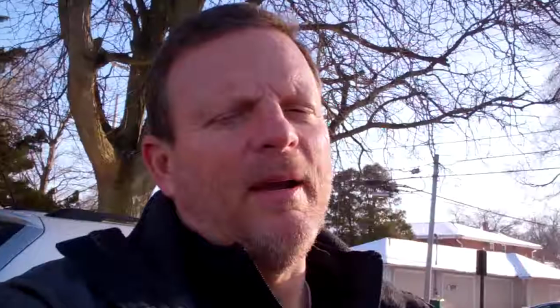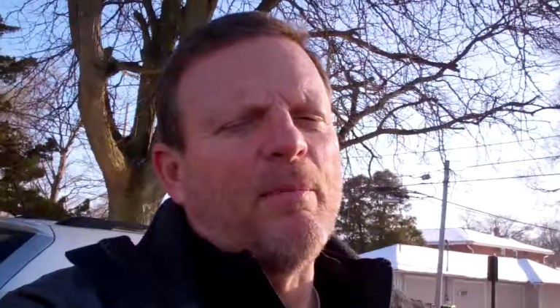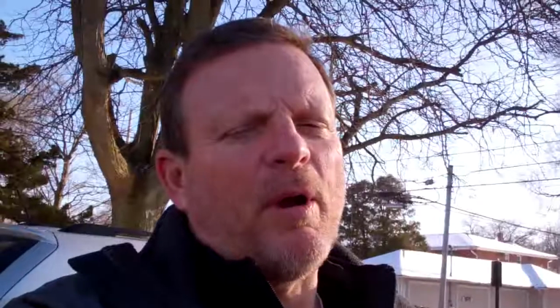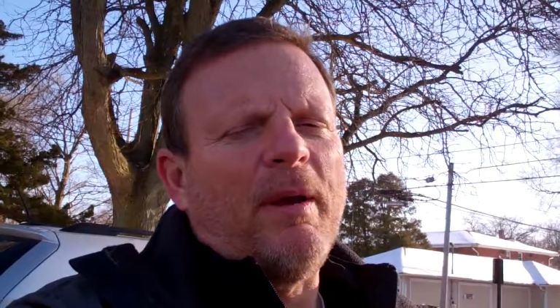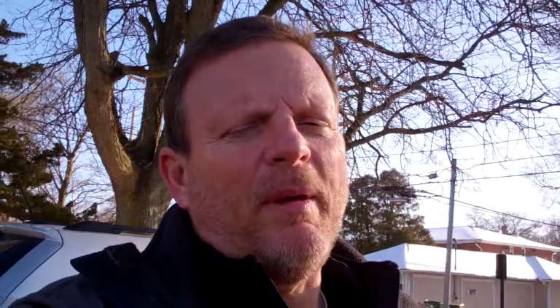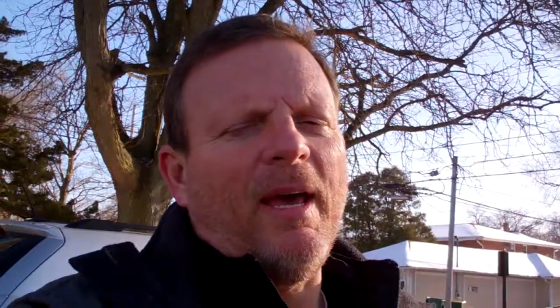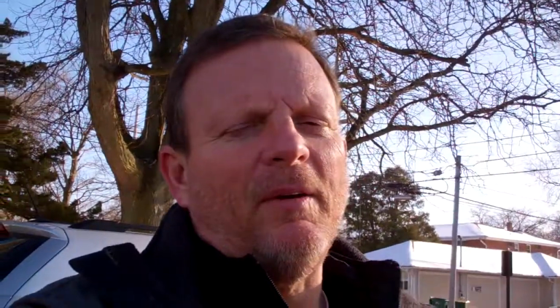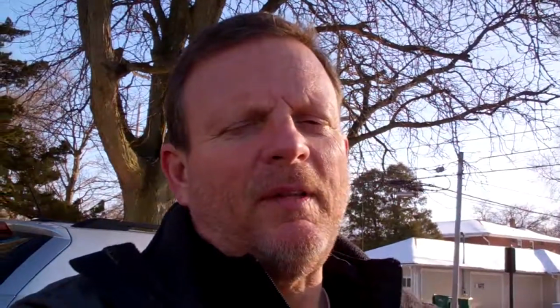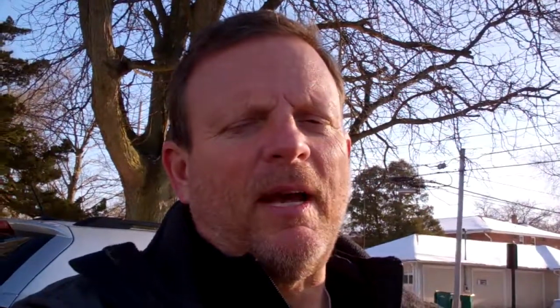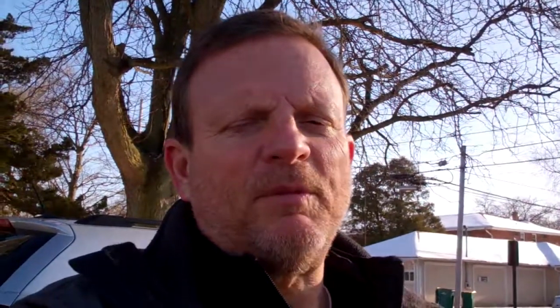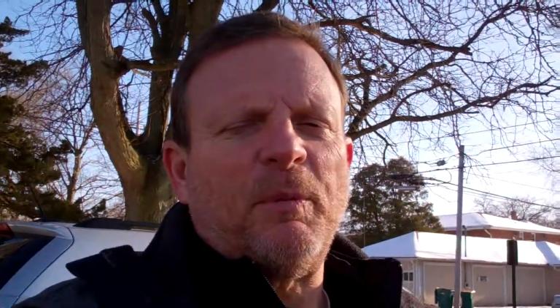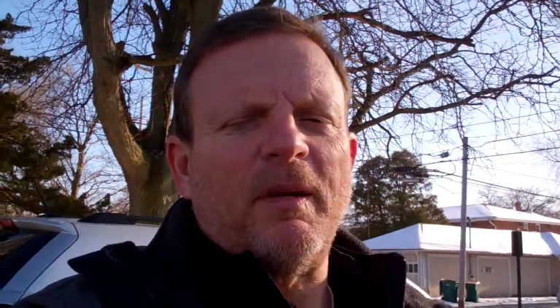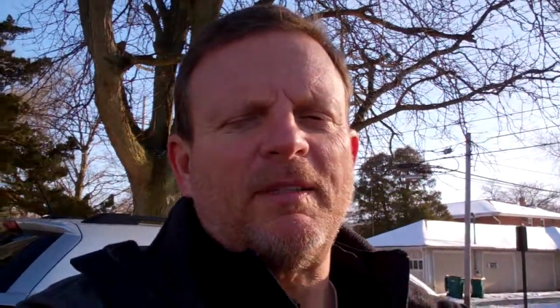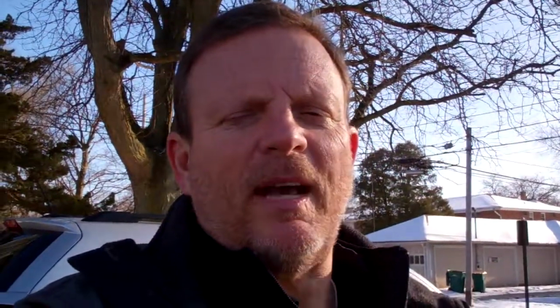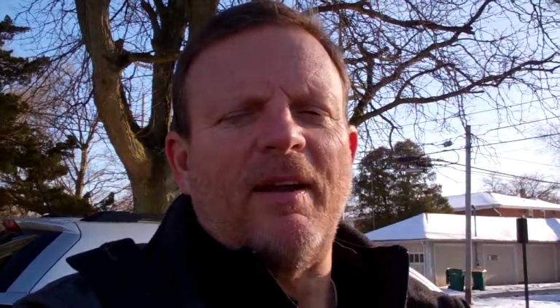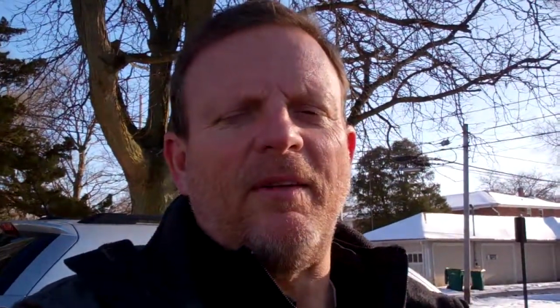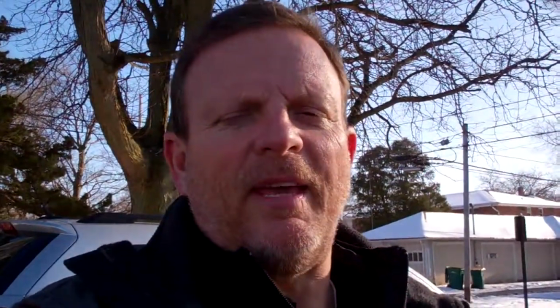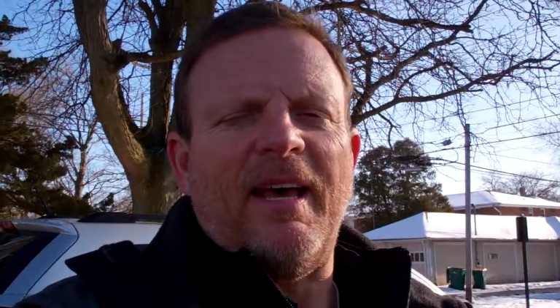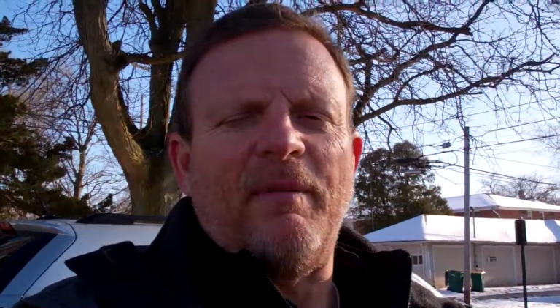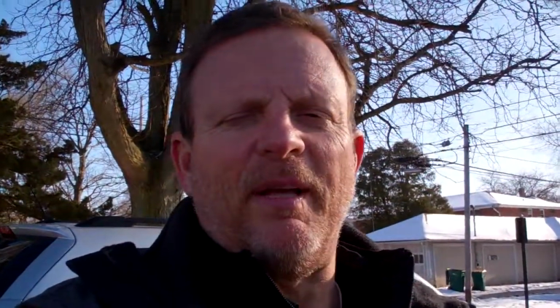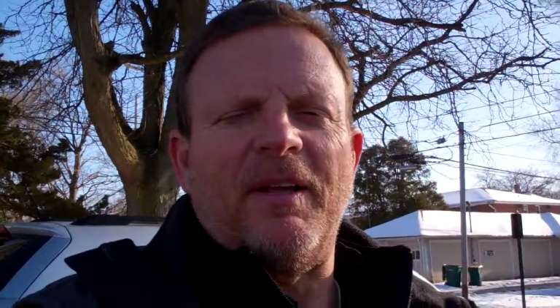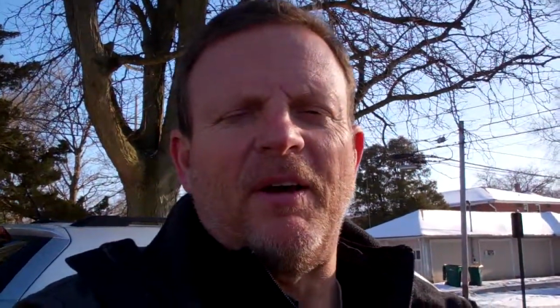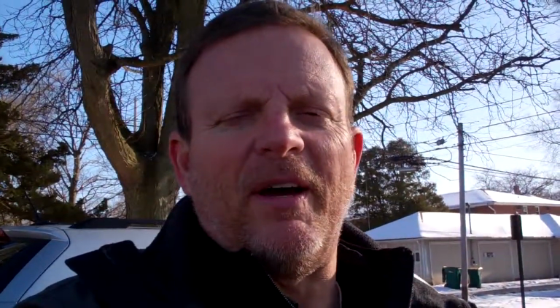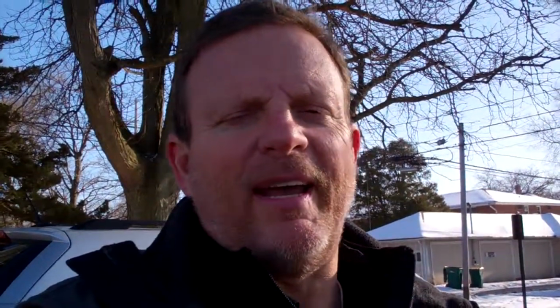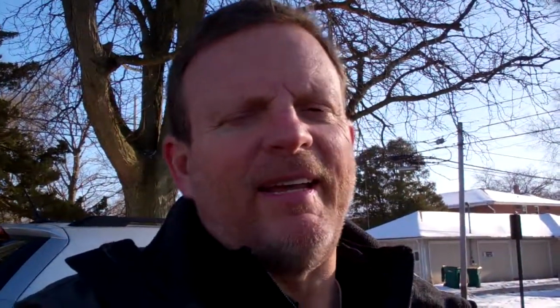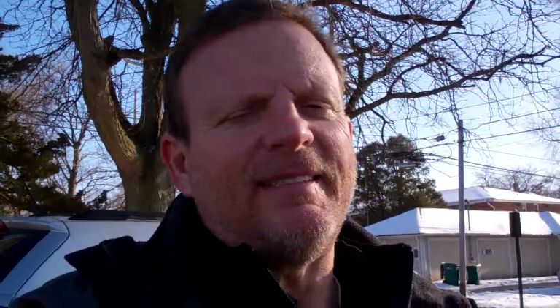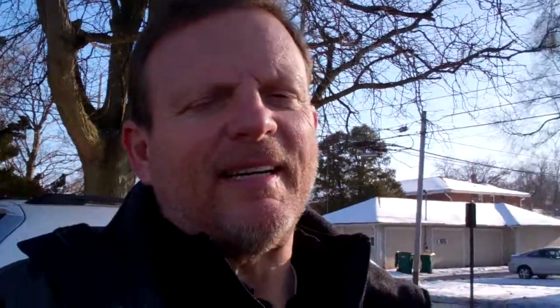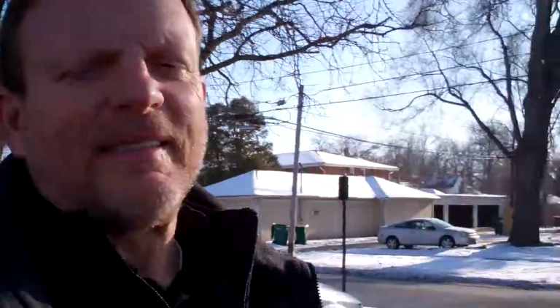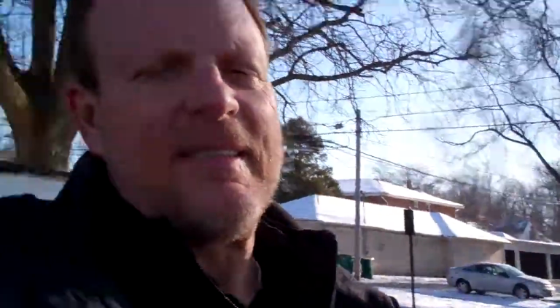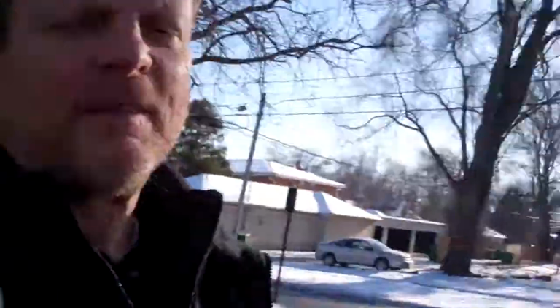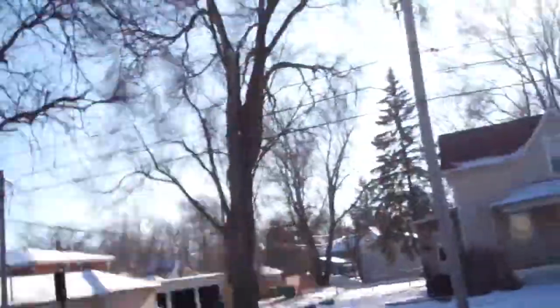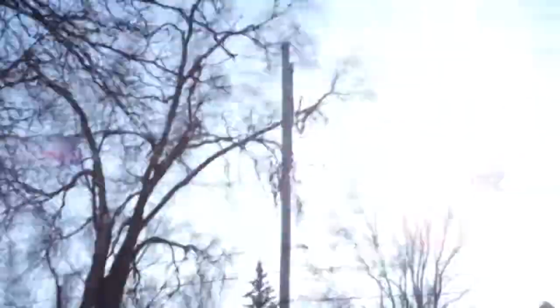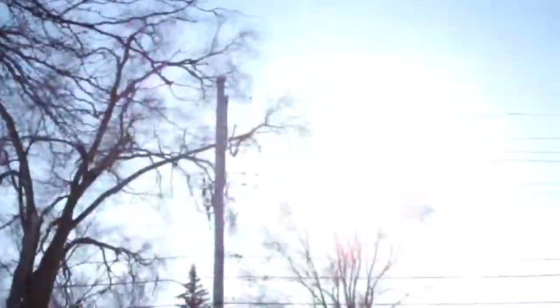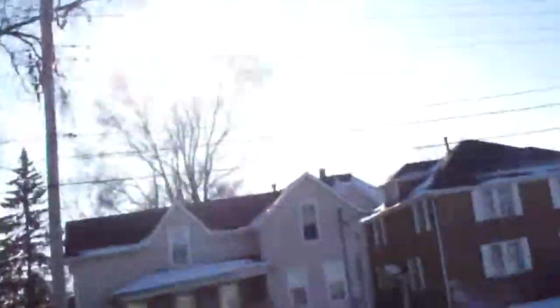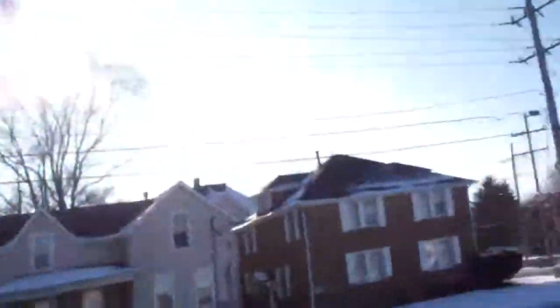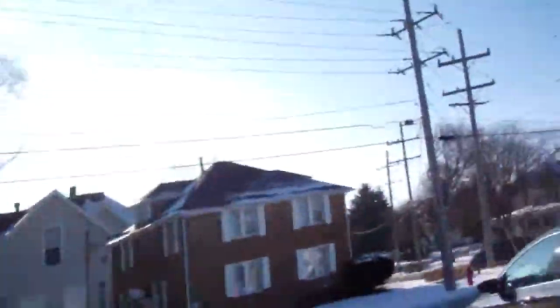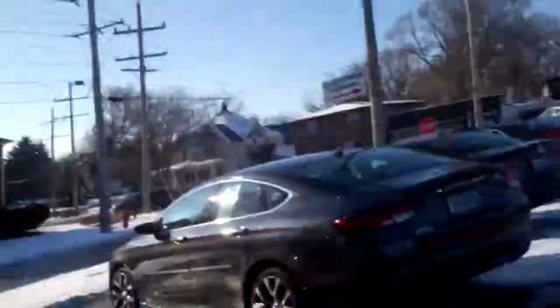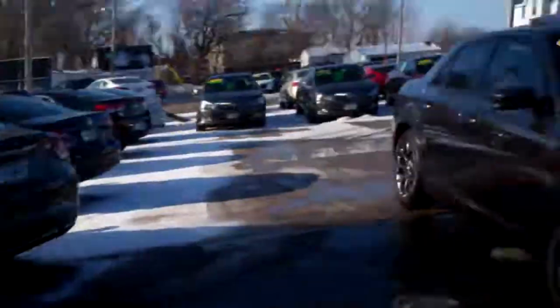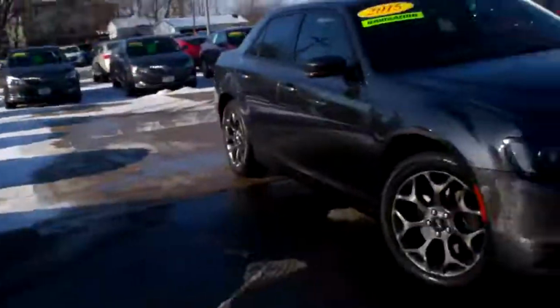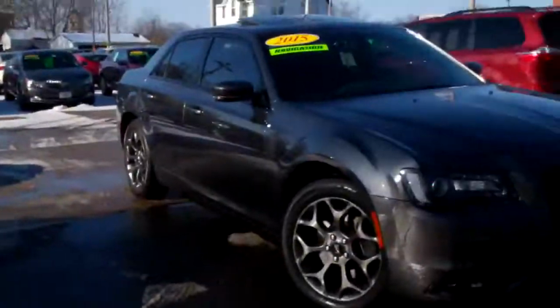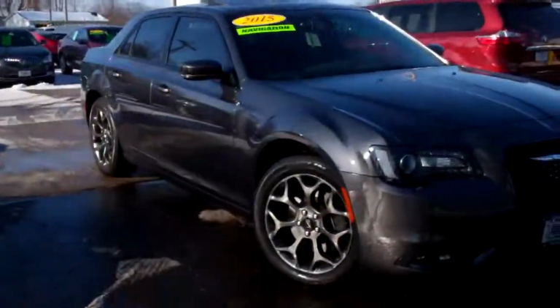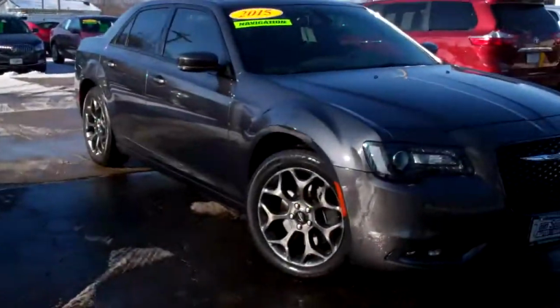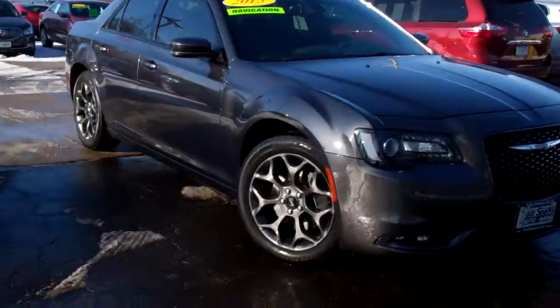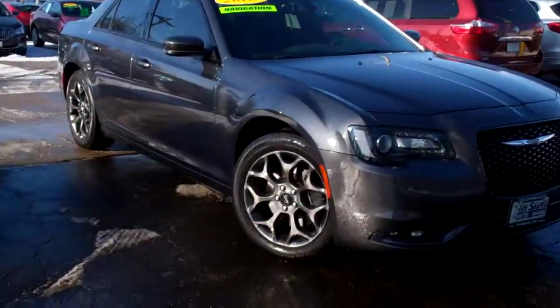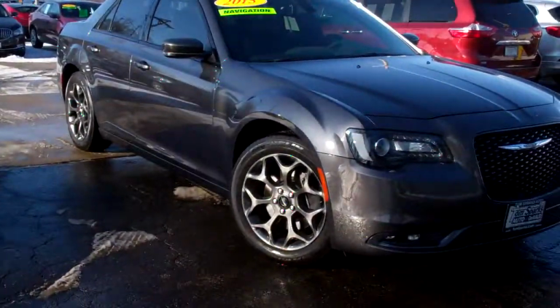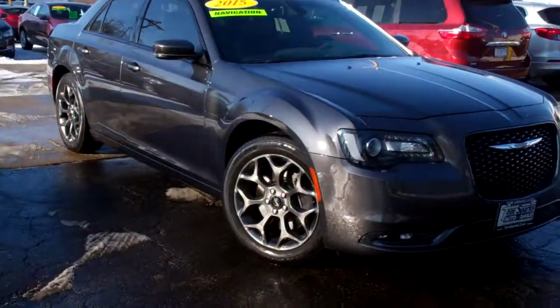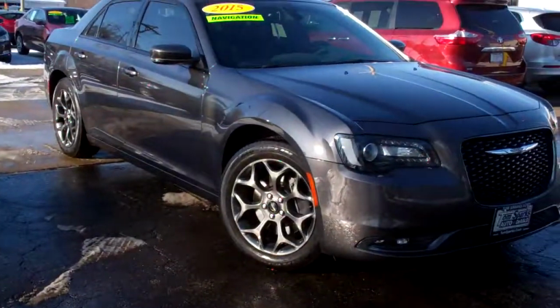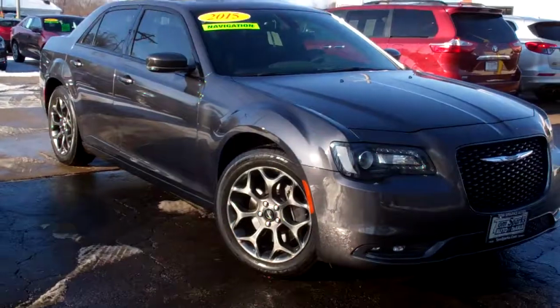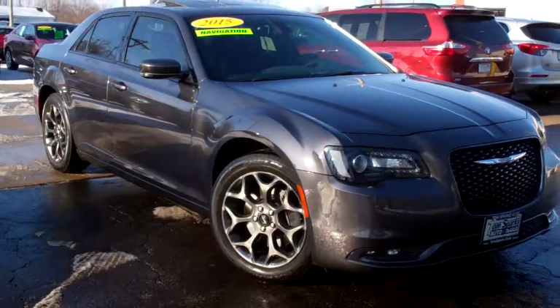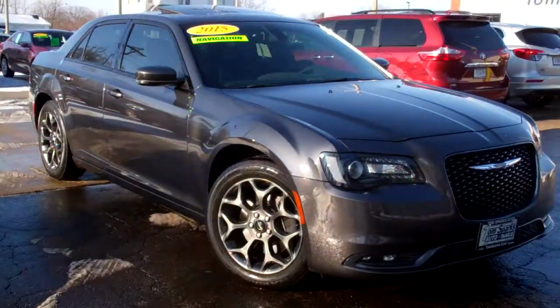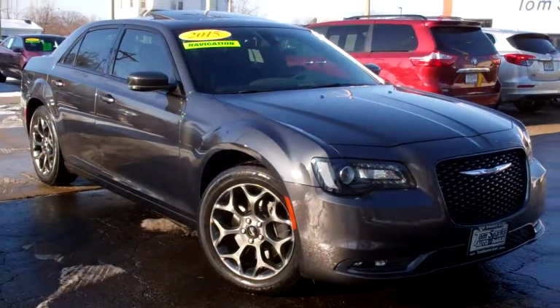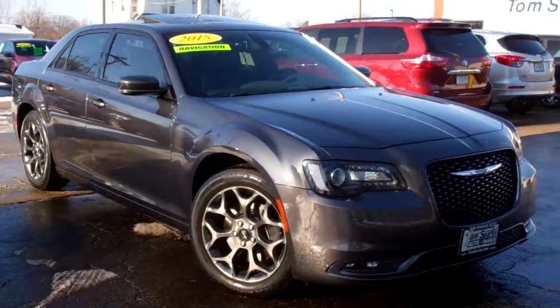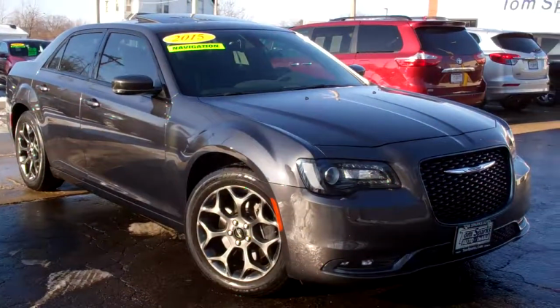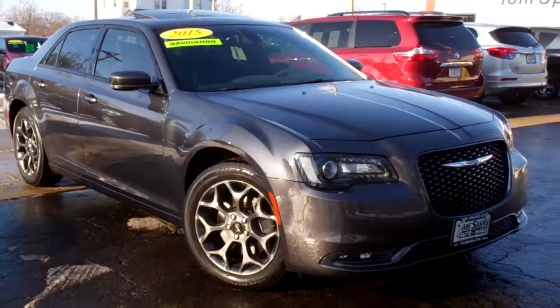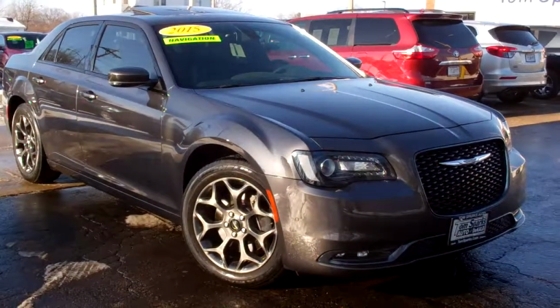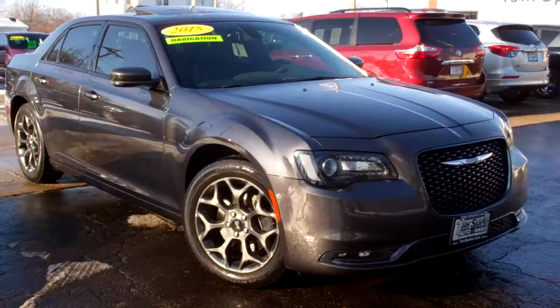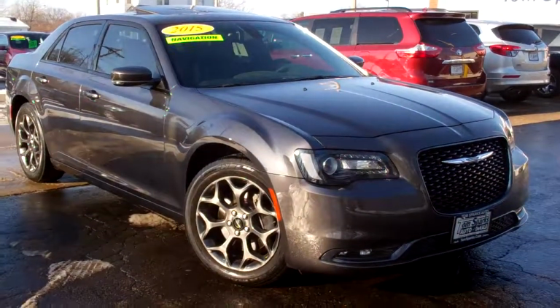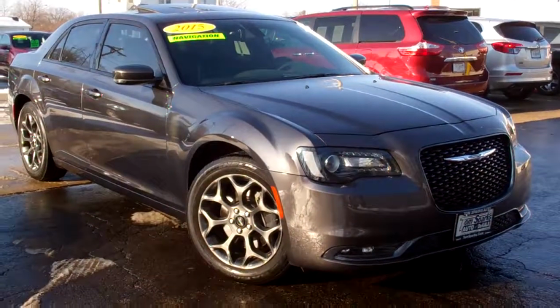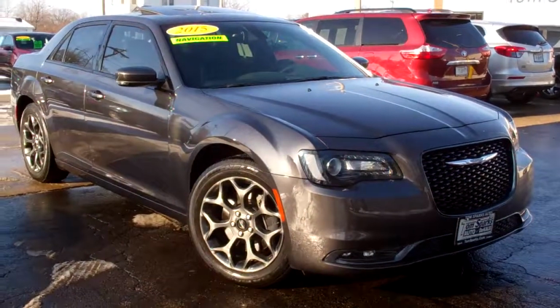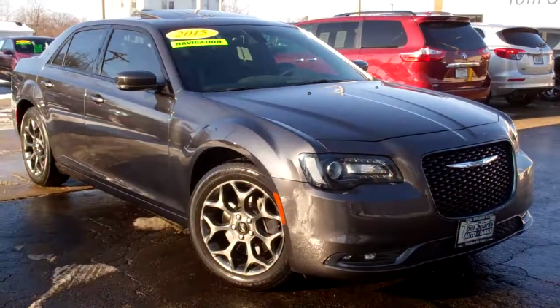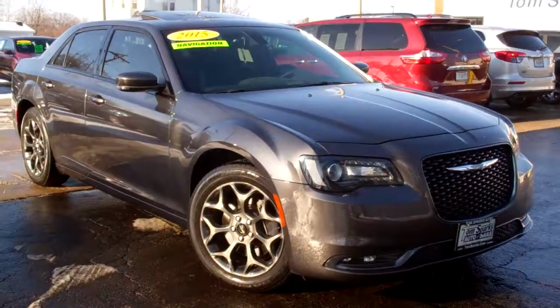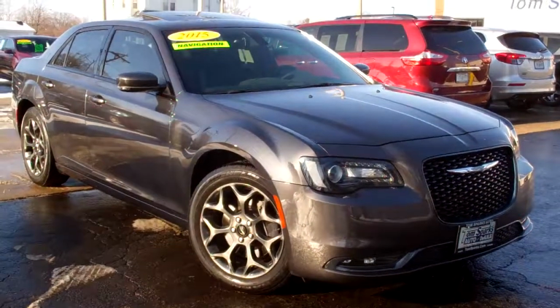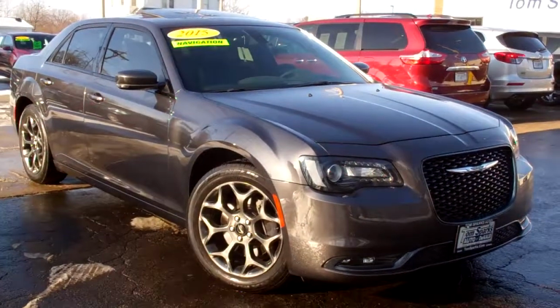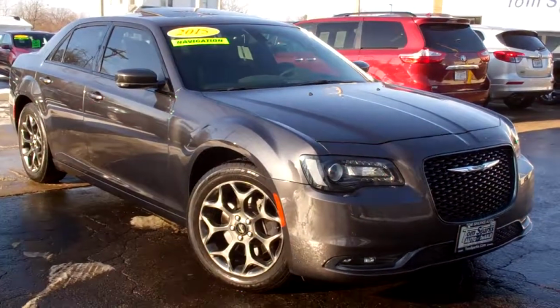Hey, Brad Mayo, Tom Sparks Auto, DeKalb, Illinois. Check this one out — 2015 Chrysler 300.